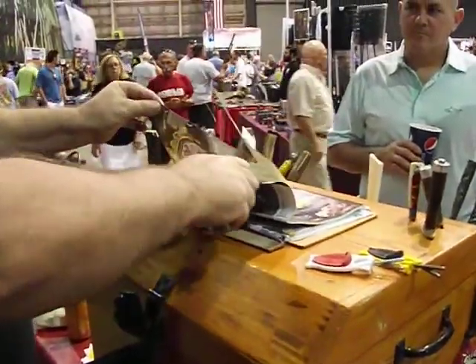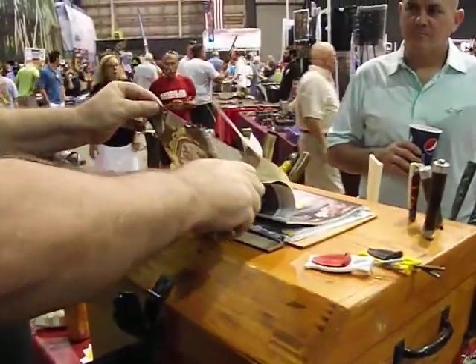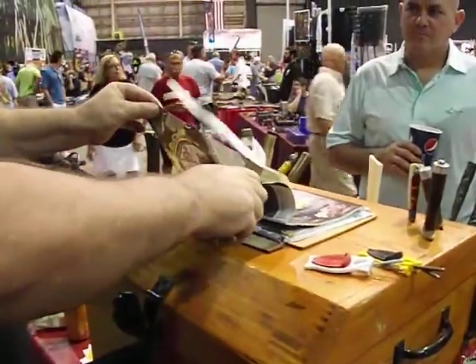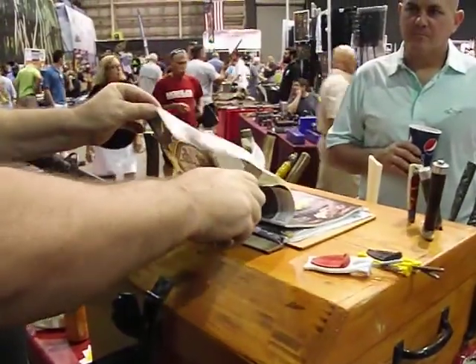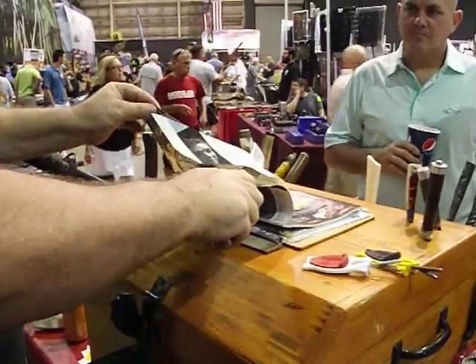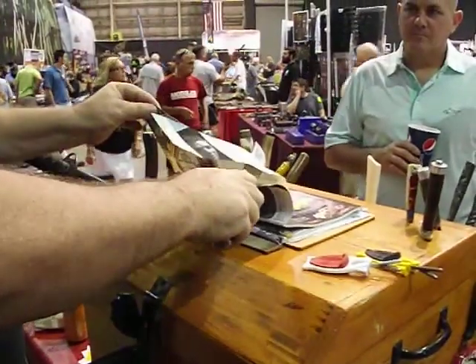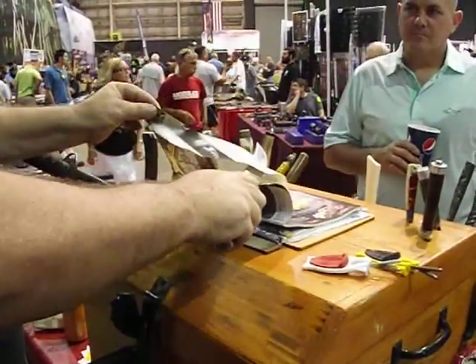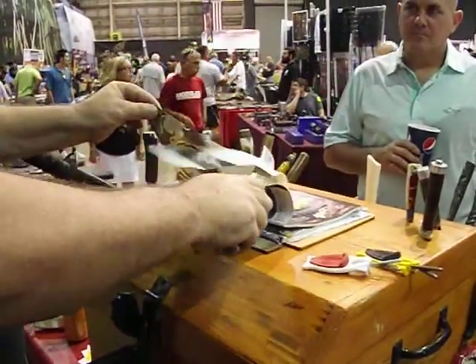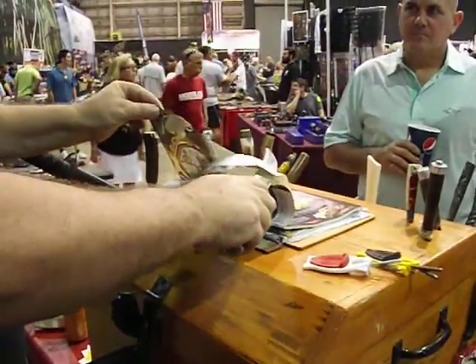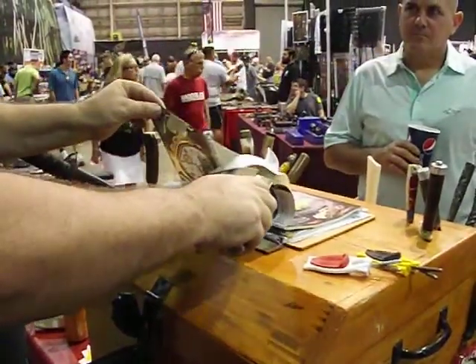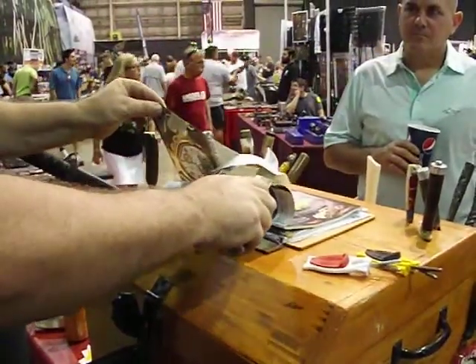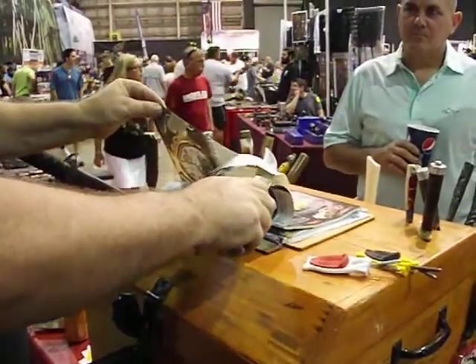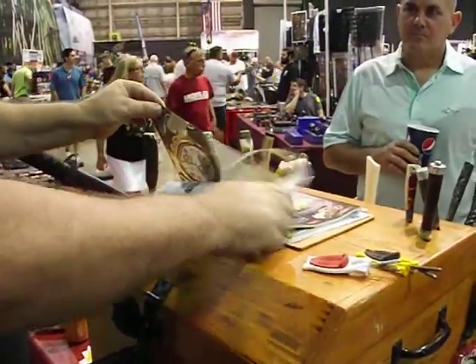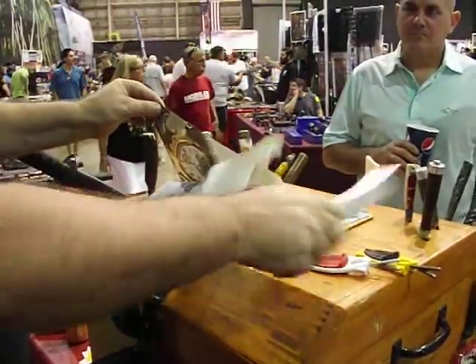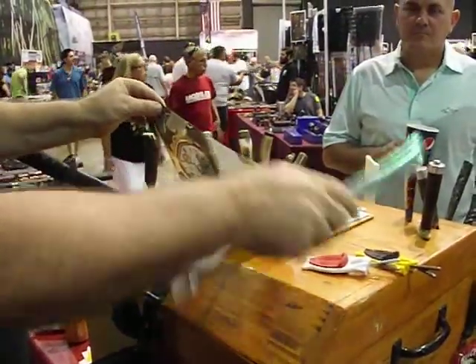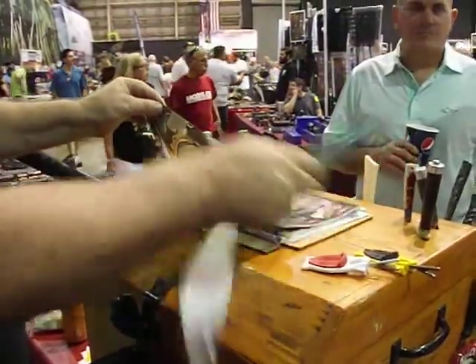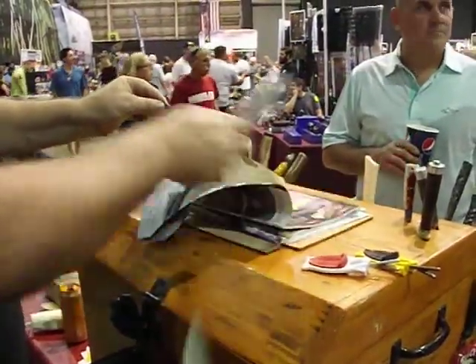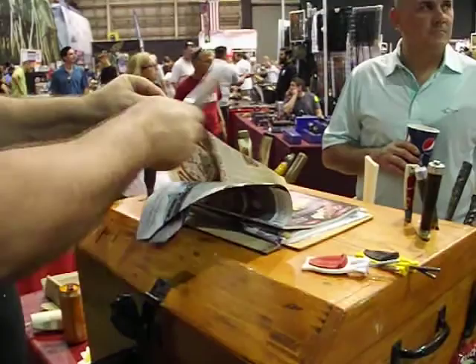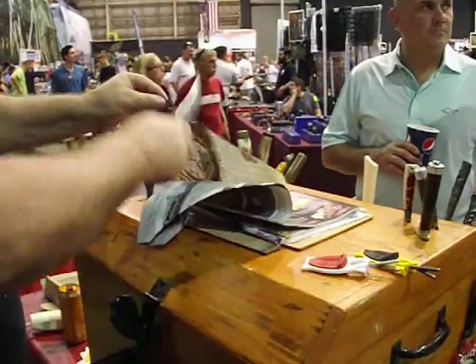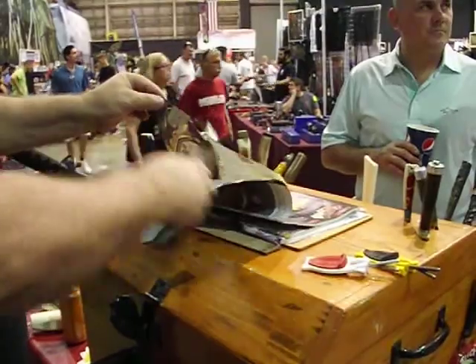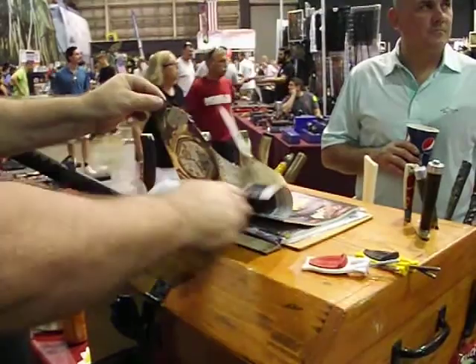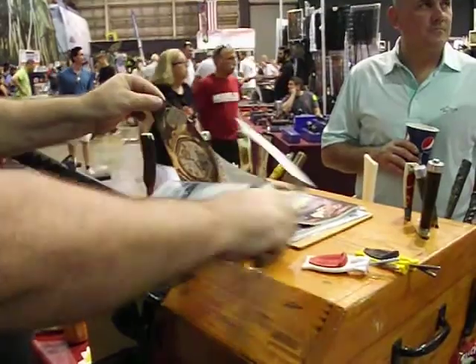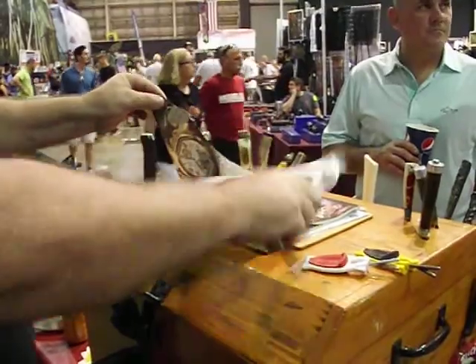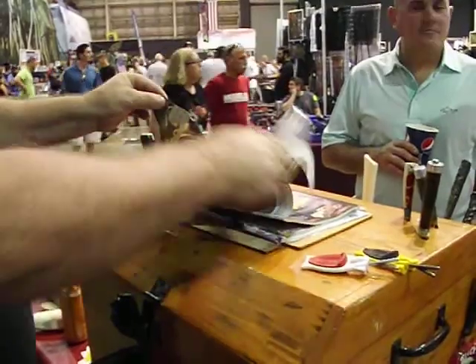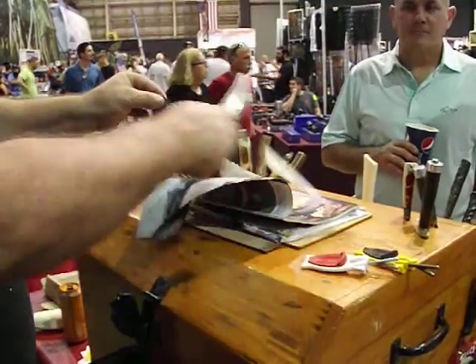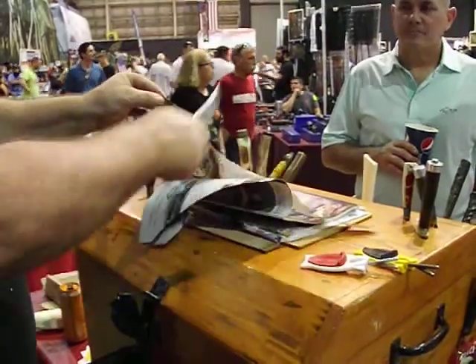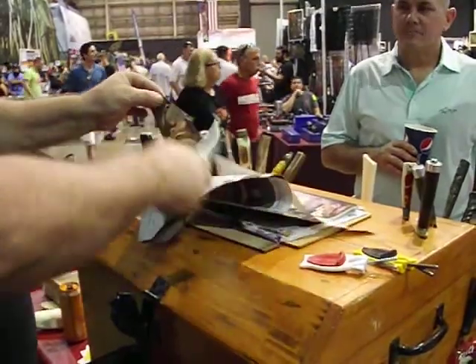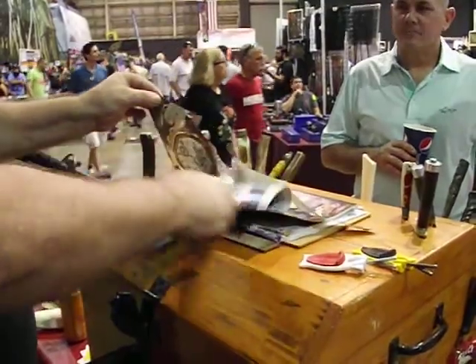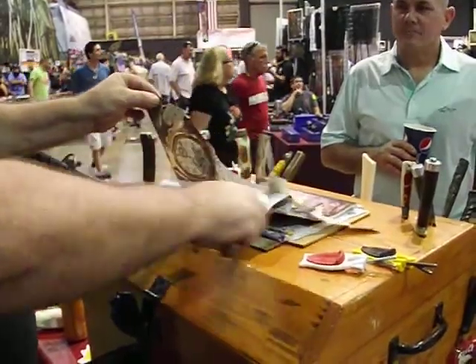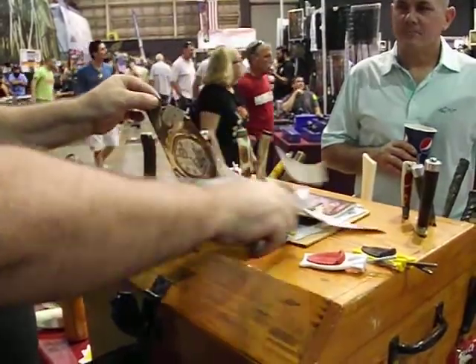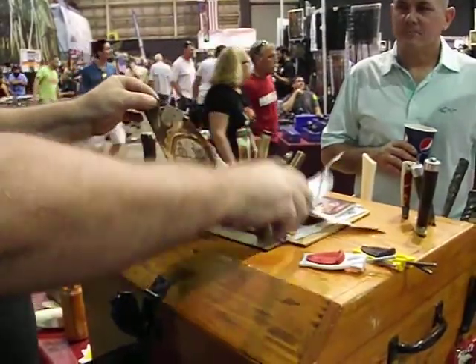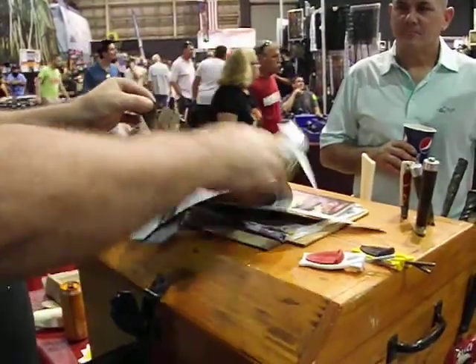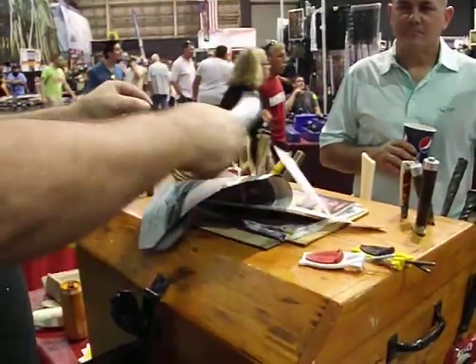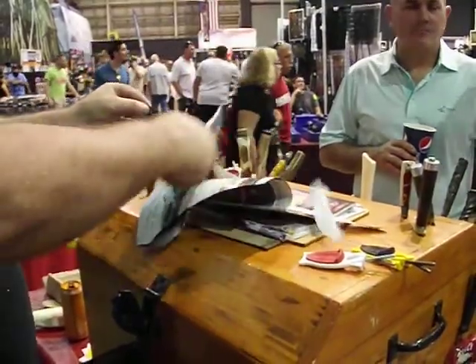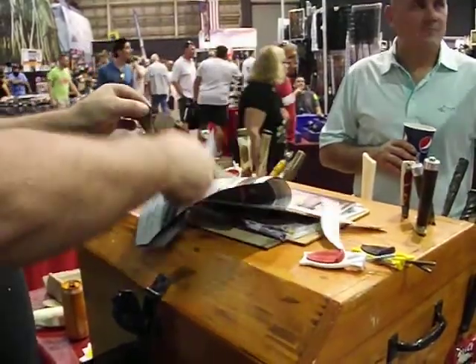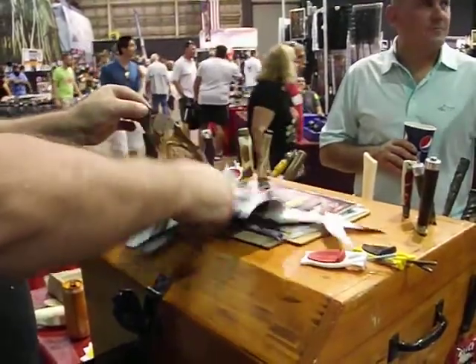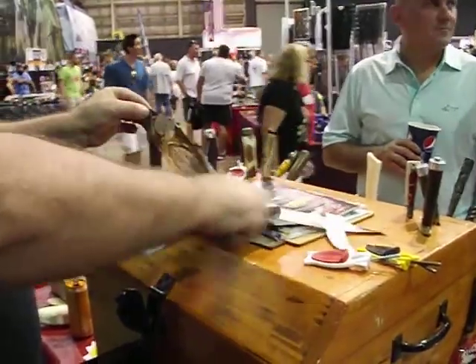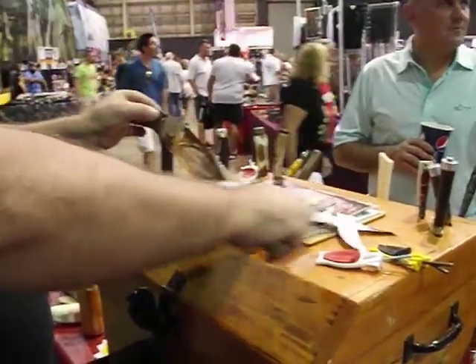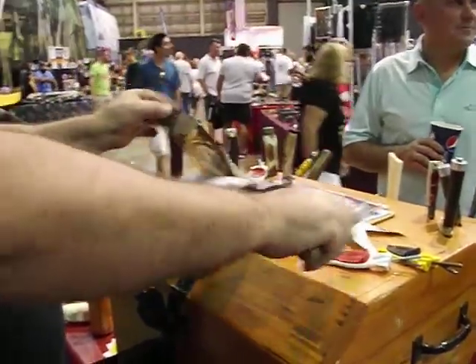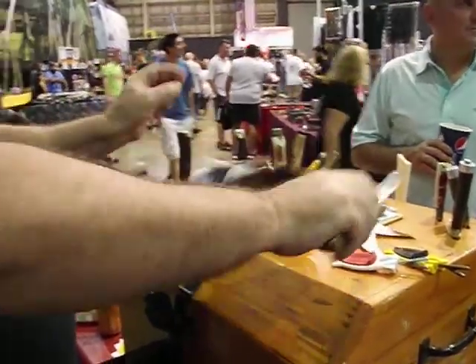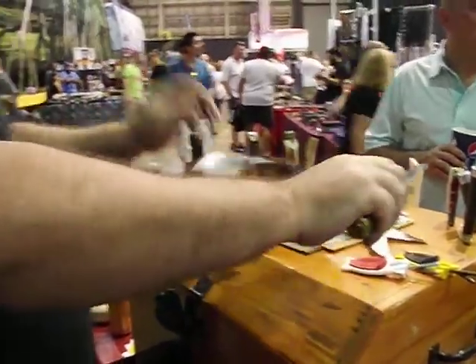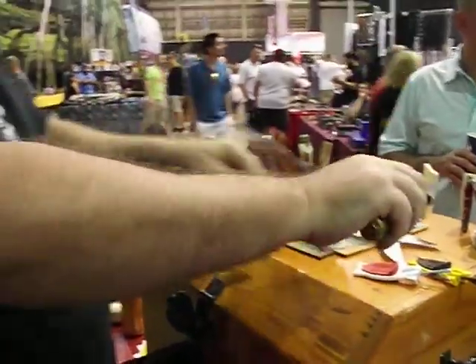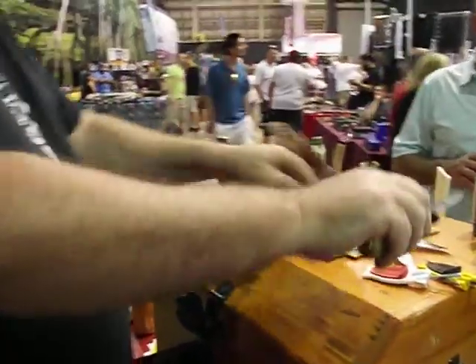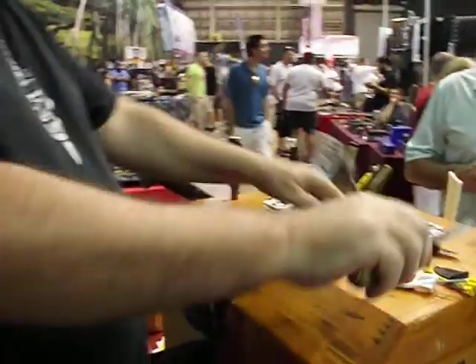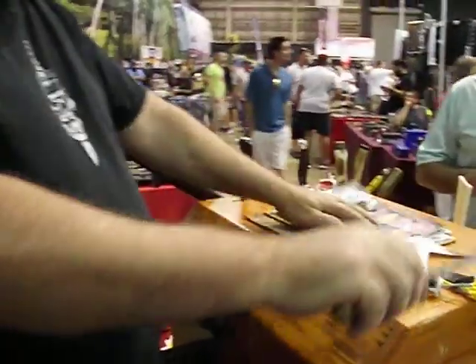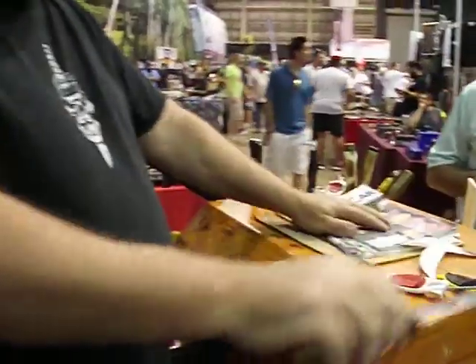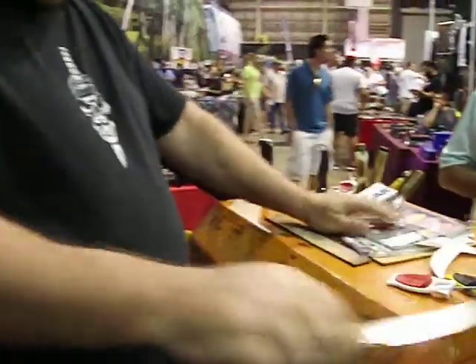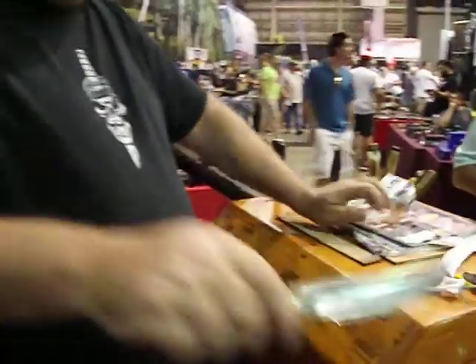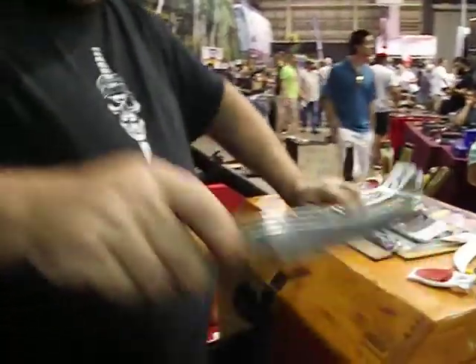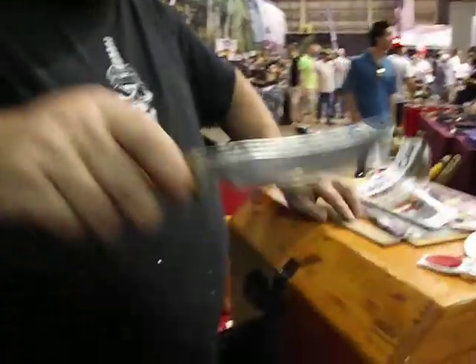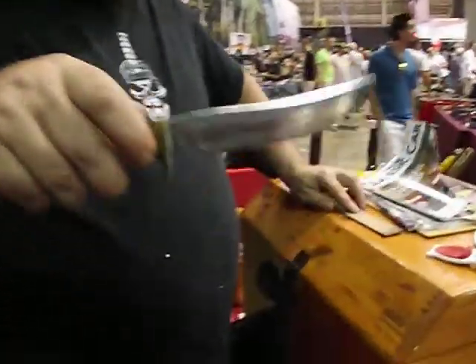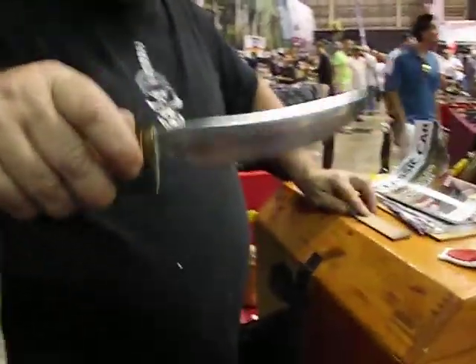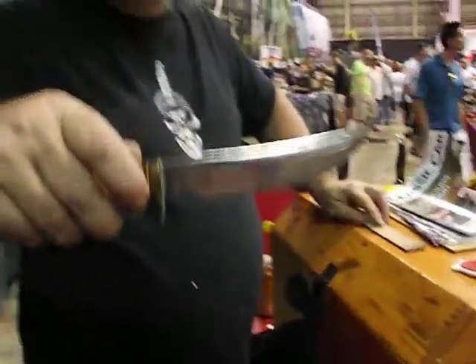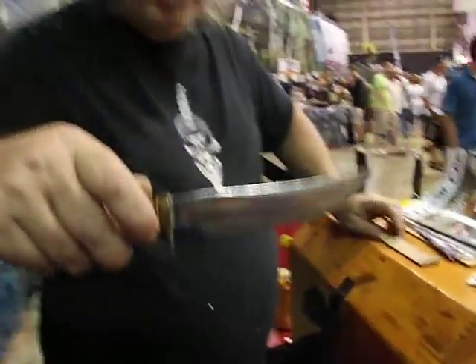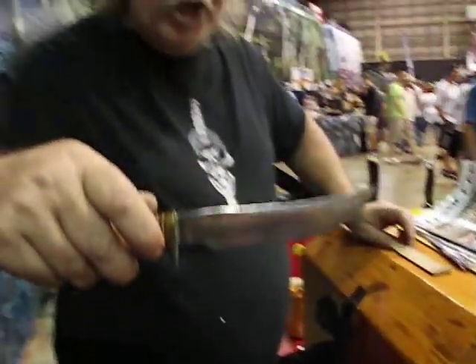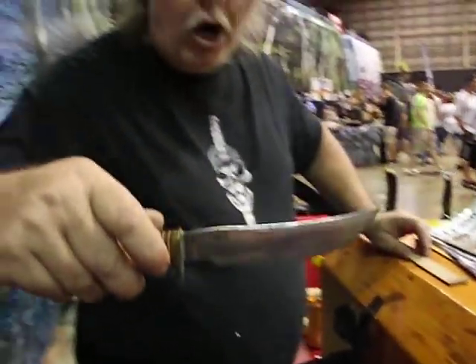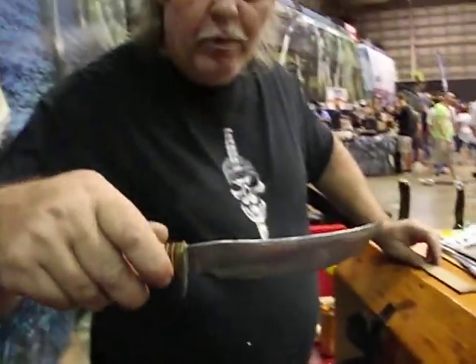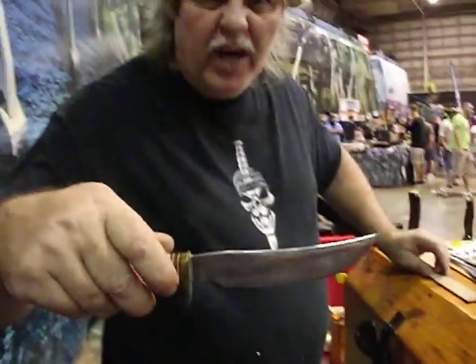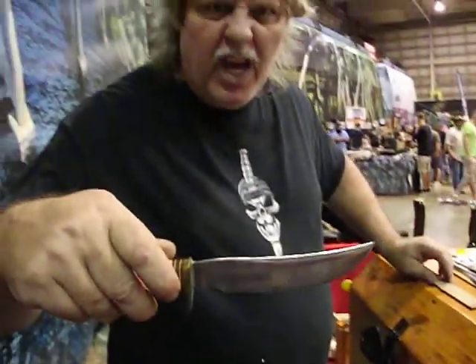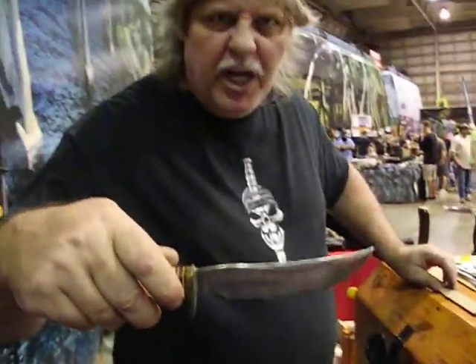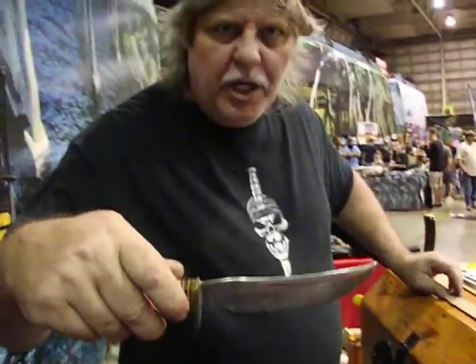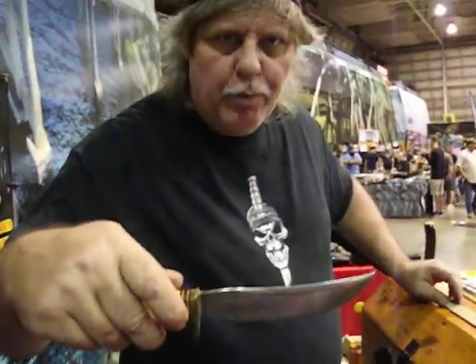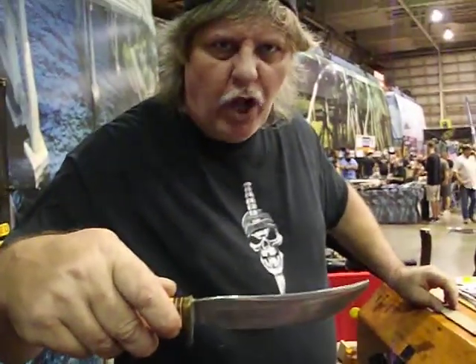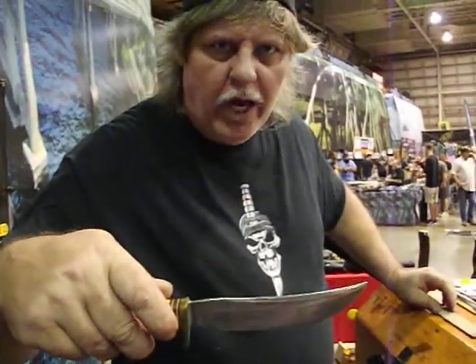Look at that. Randall knife — a lot sharper. This will sharpen any blade.